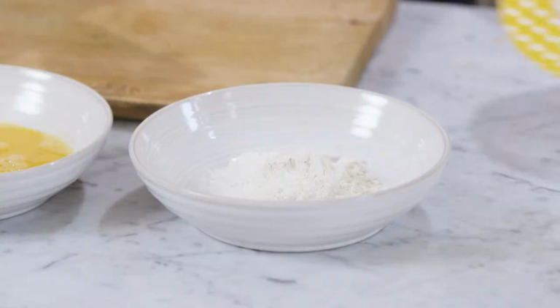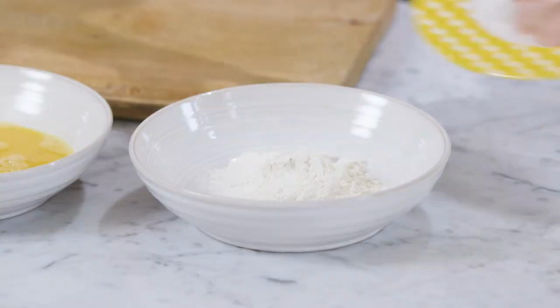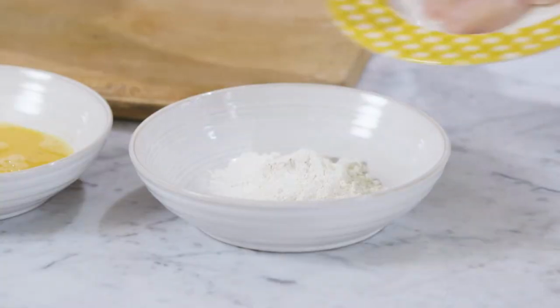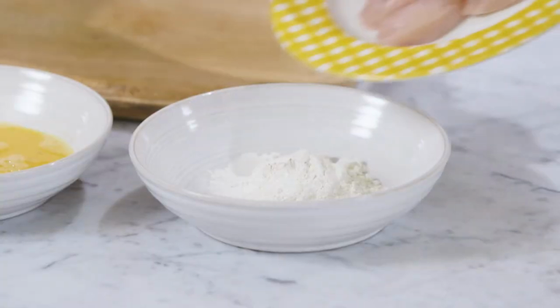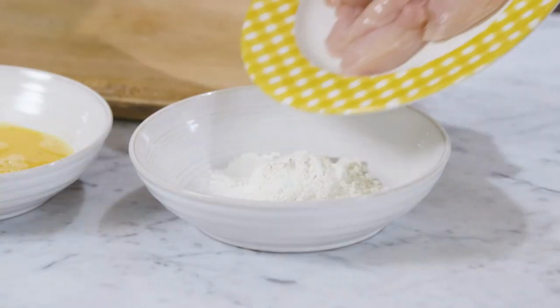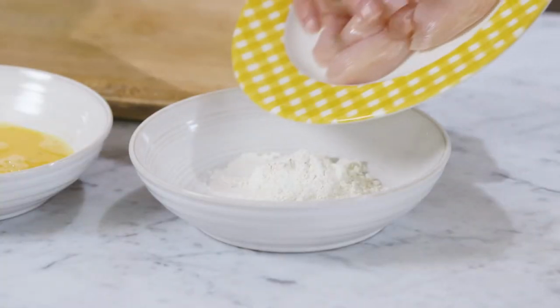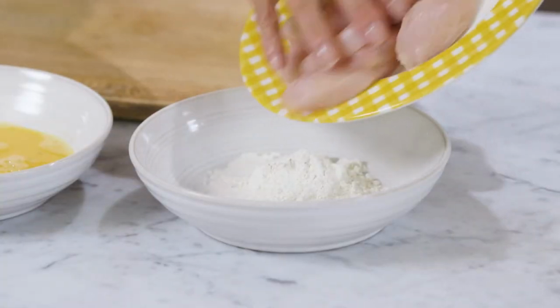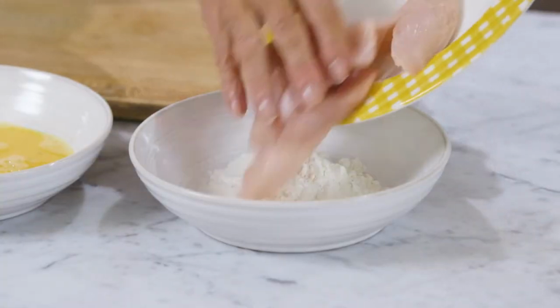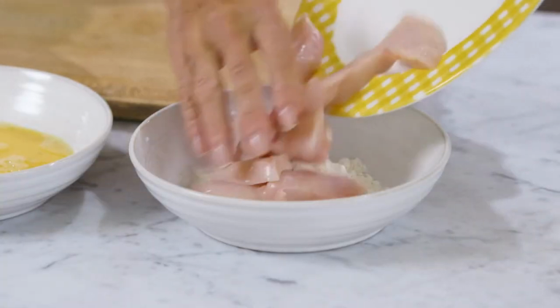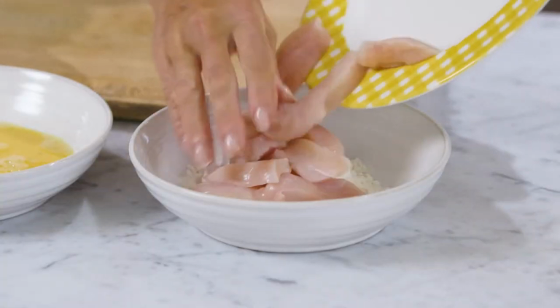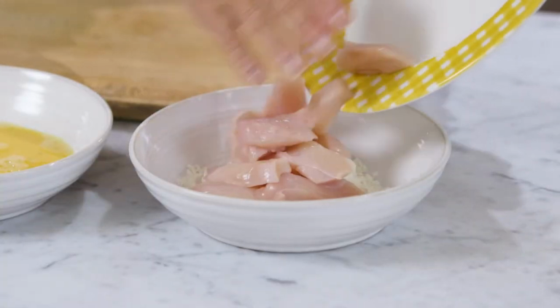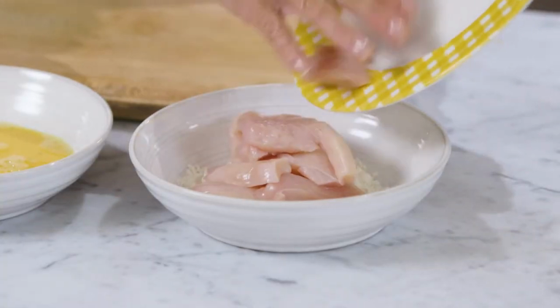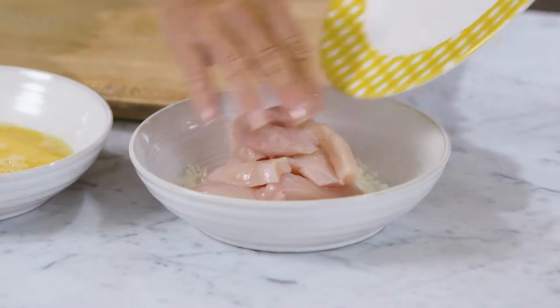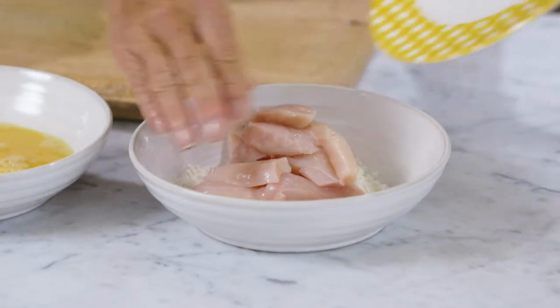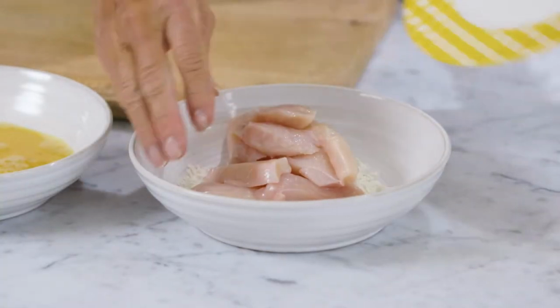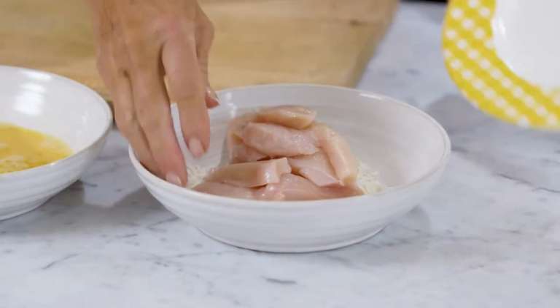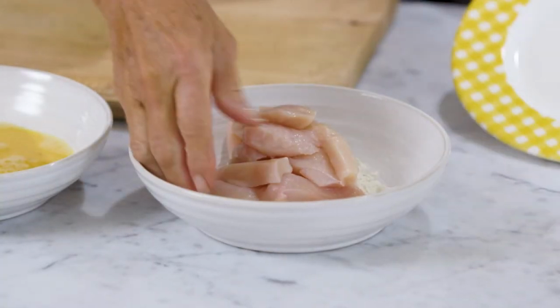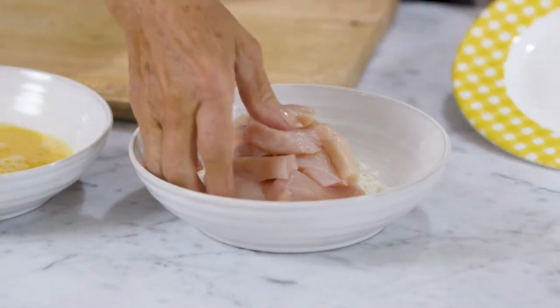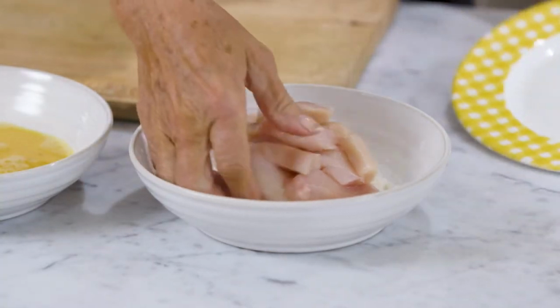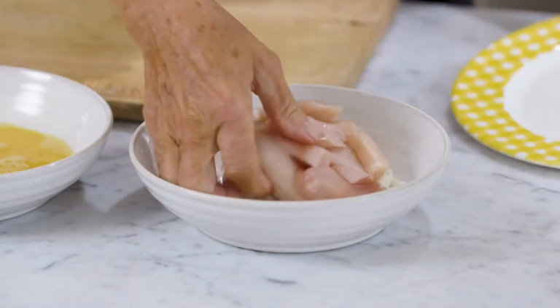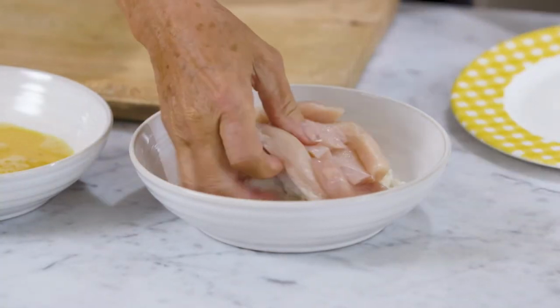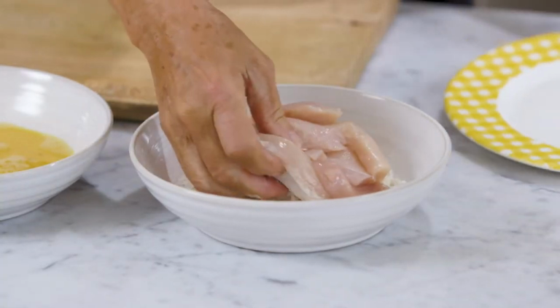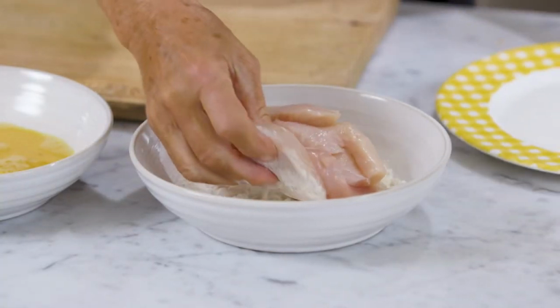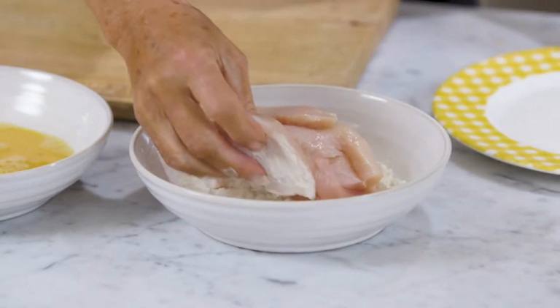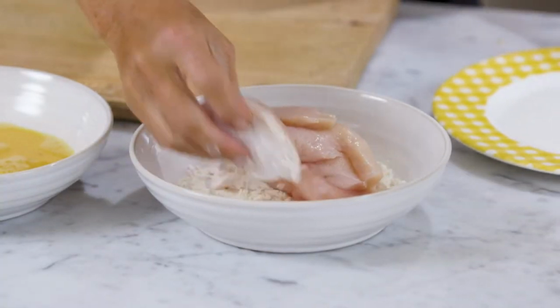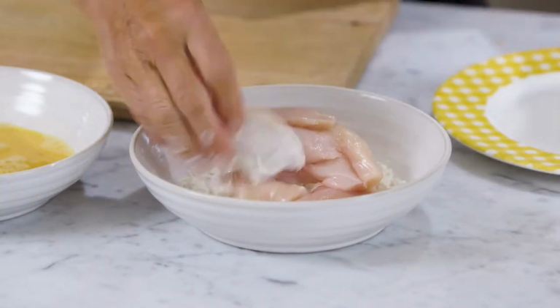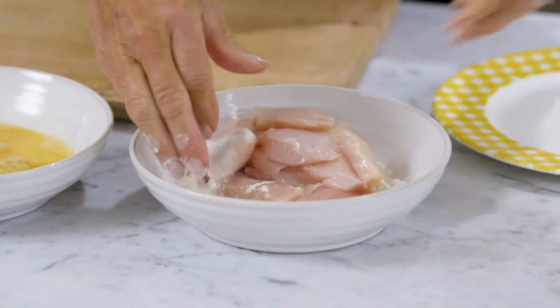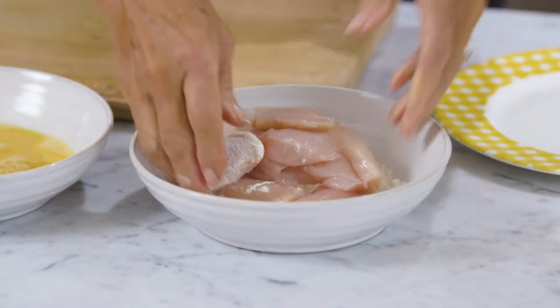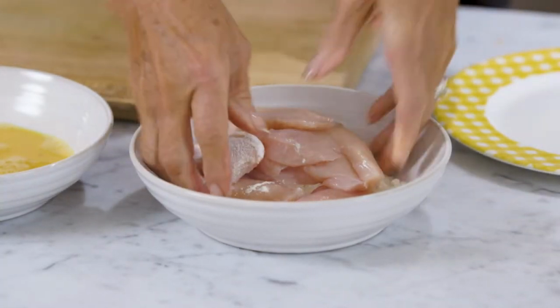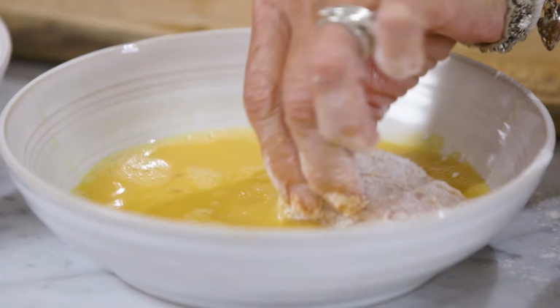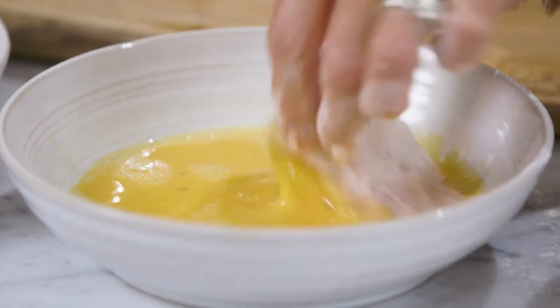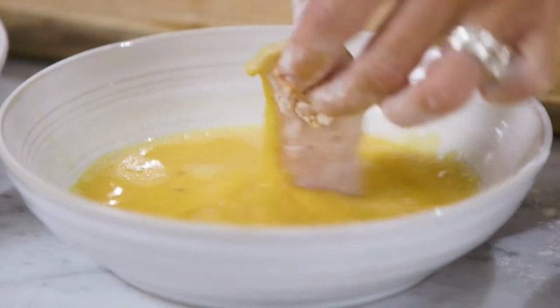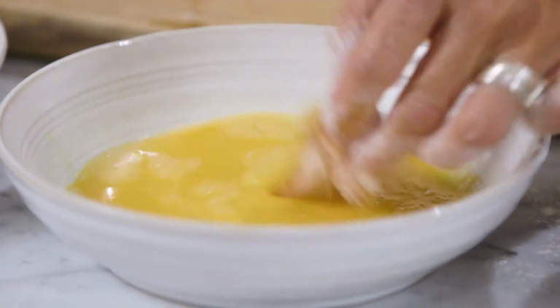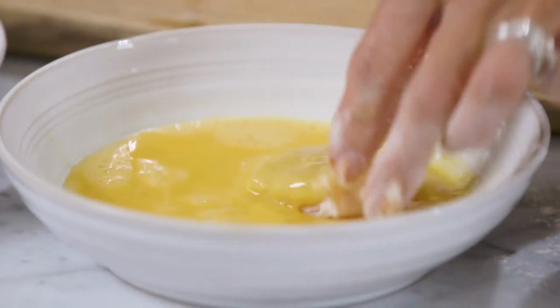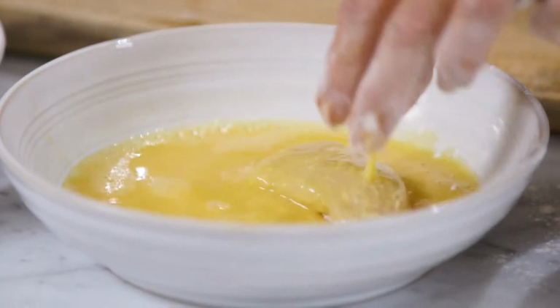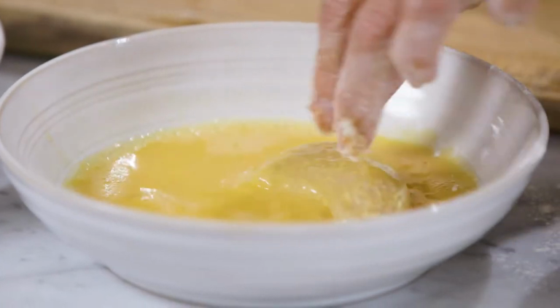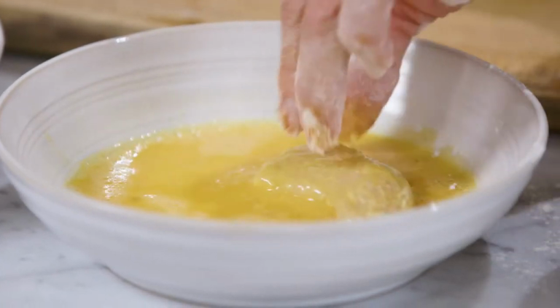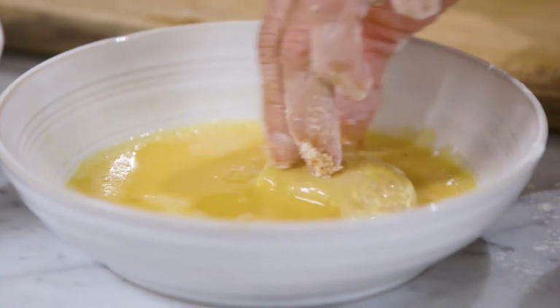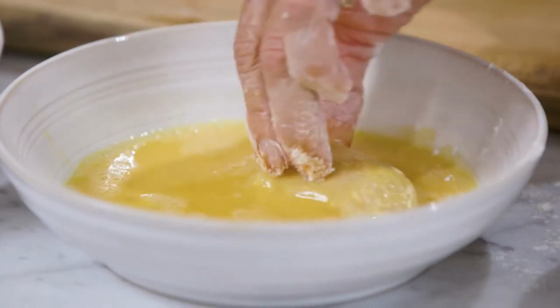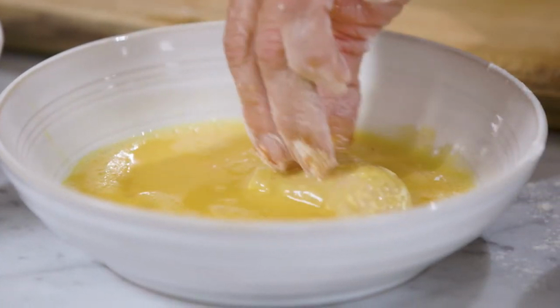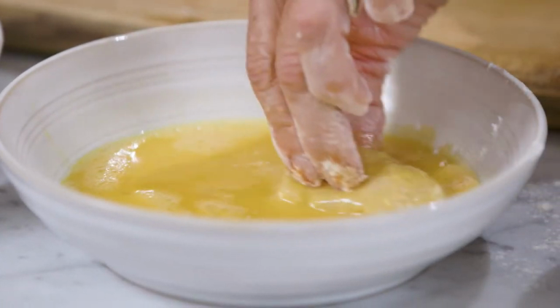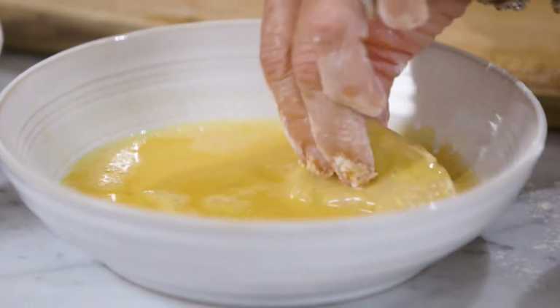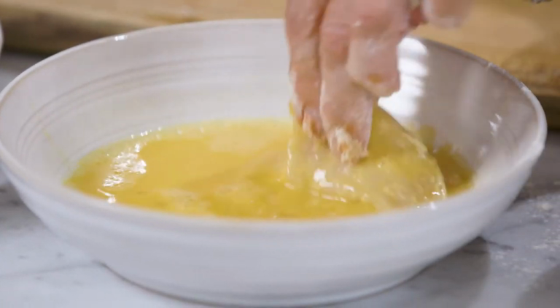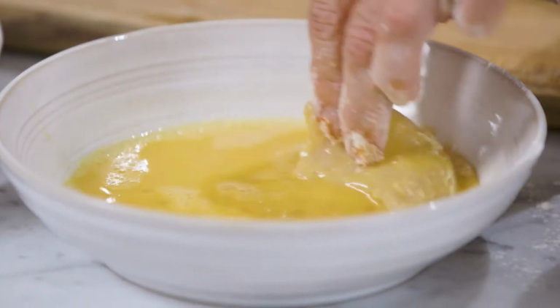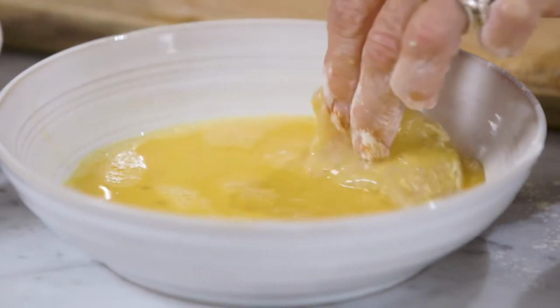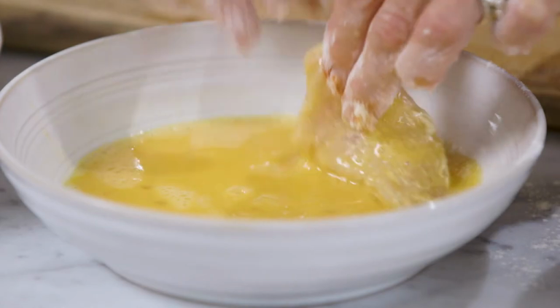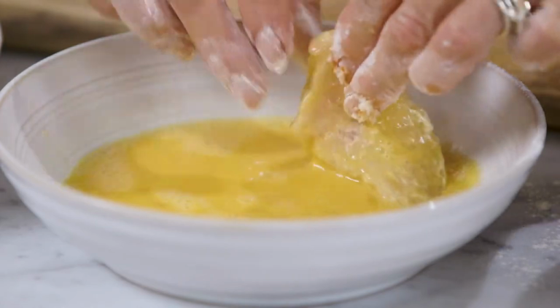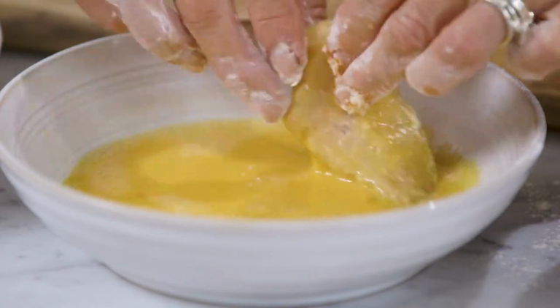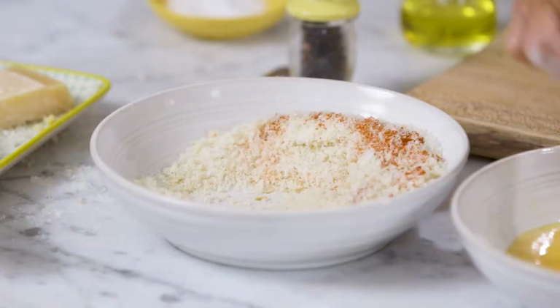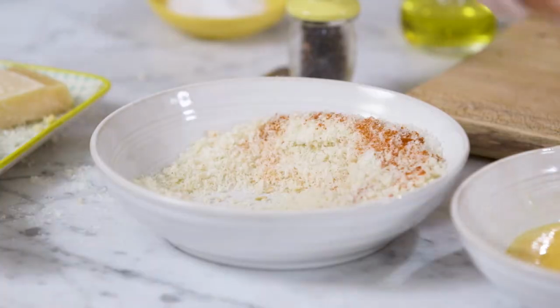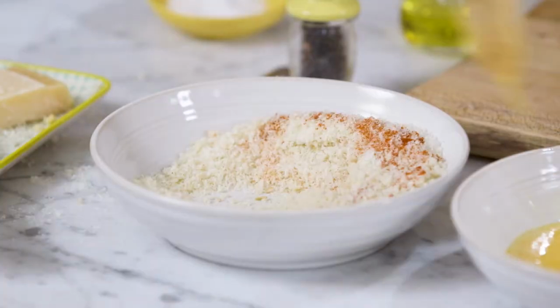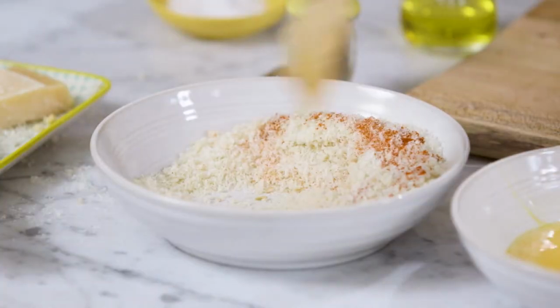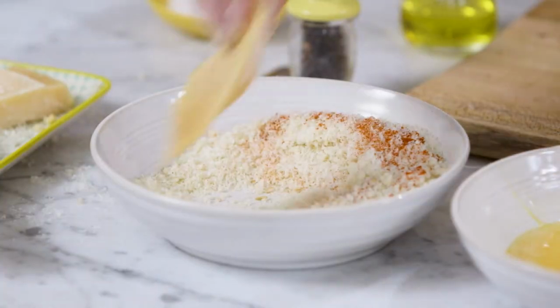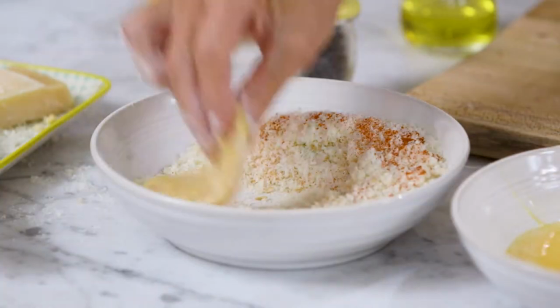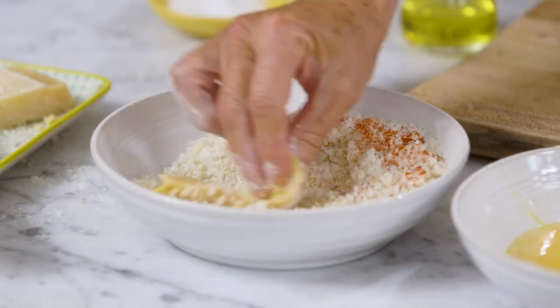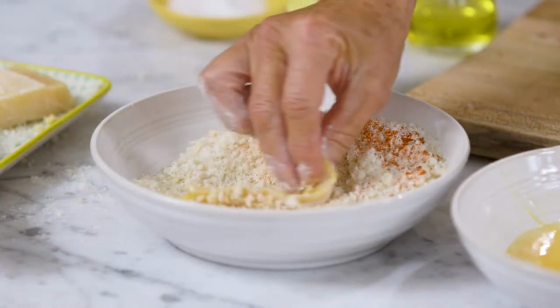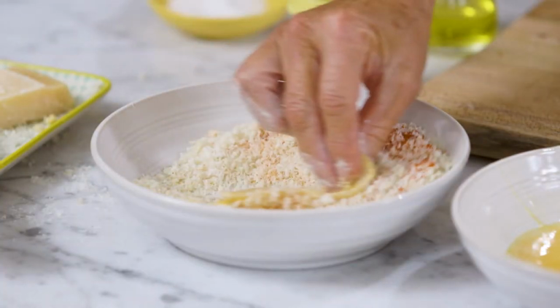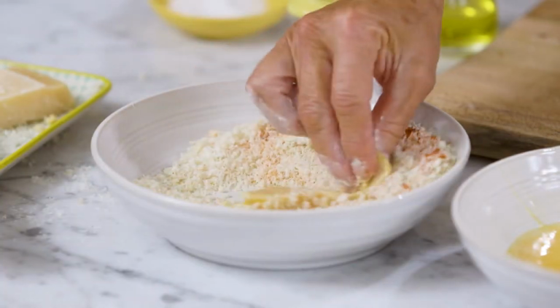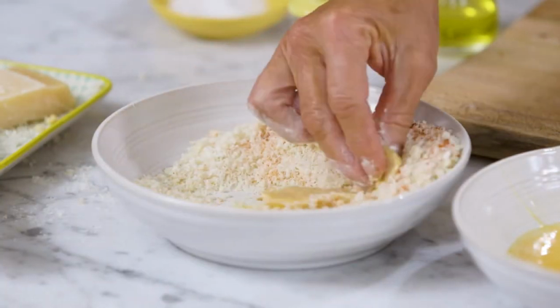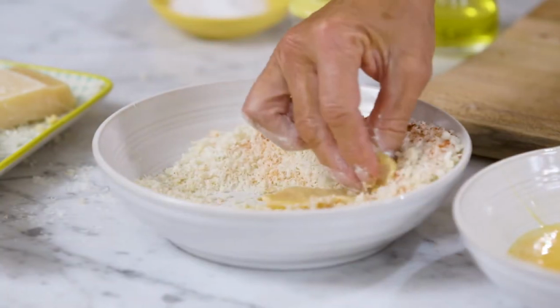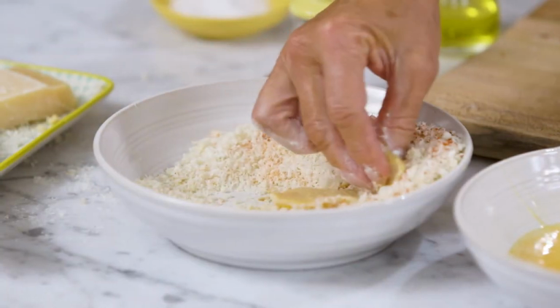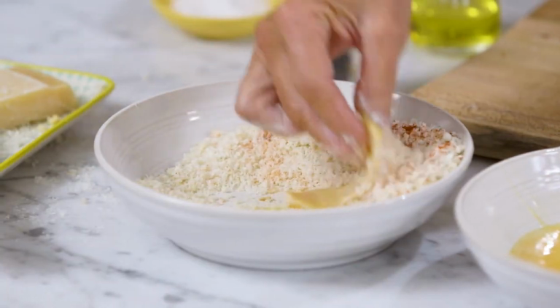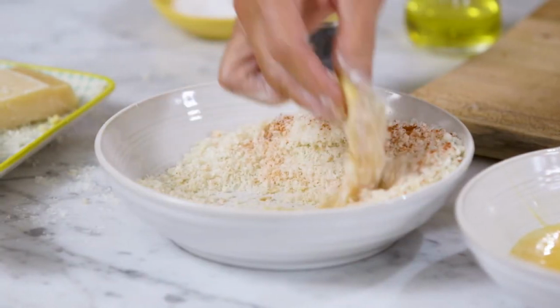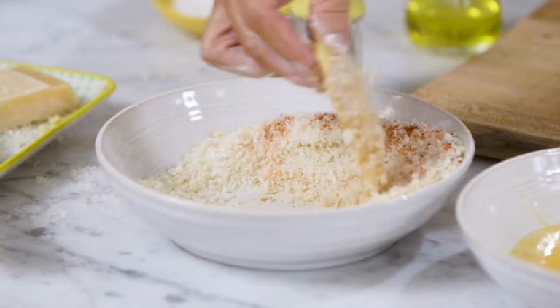First though, we need to get the chicken into the flour, then you put it into the egg yolks, and then into the breadcrumbs.